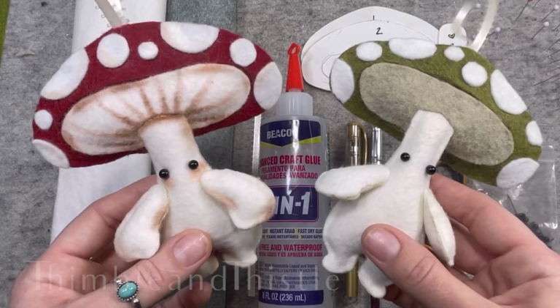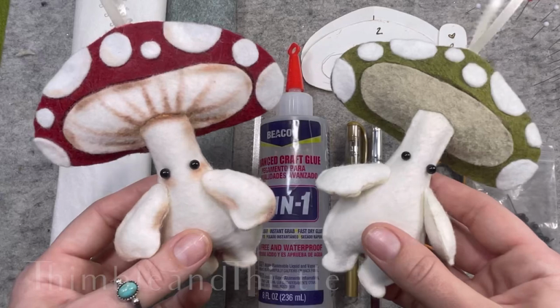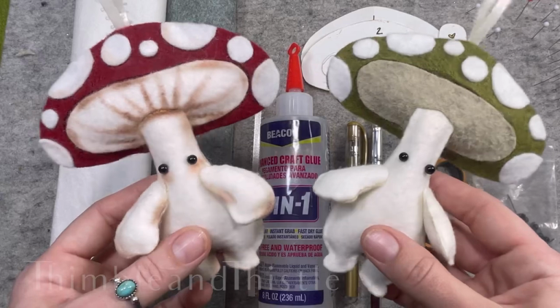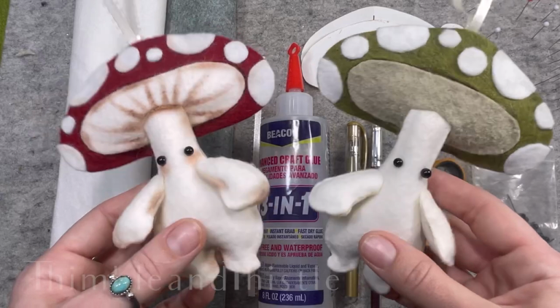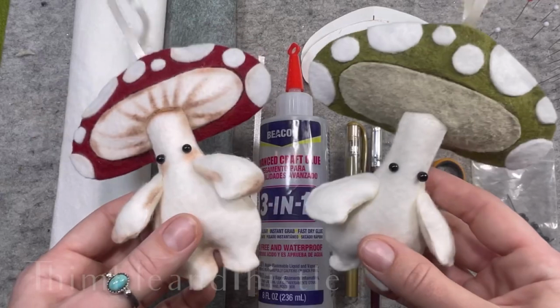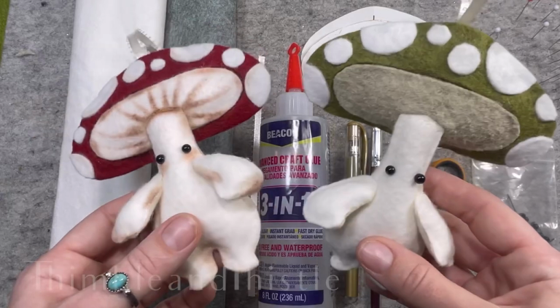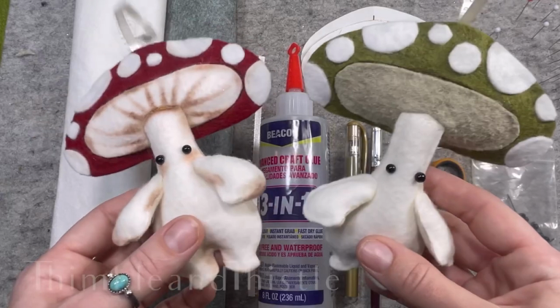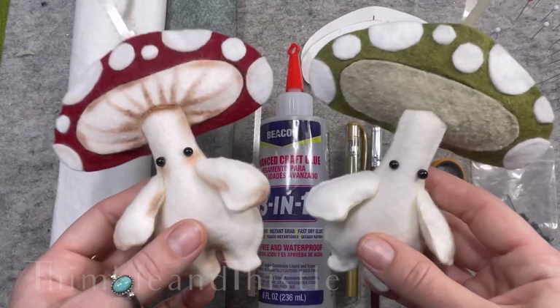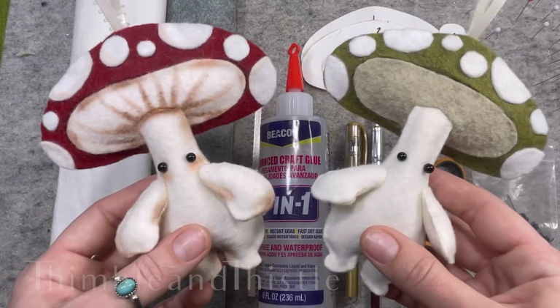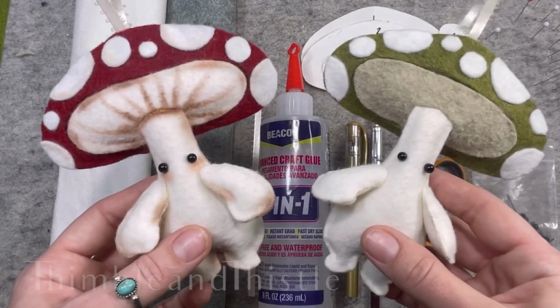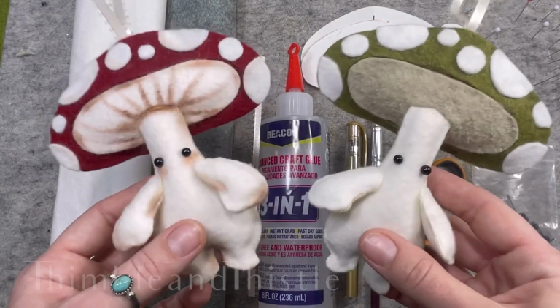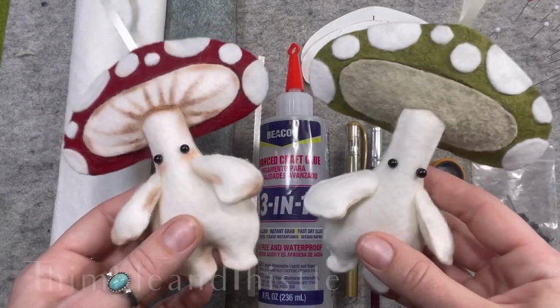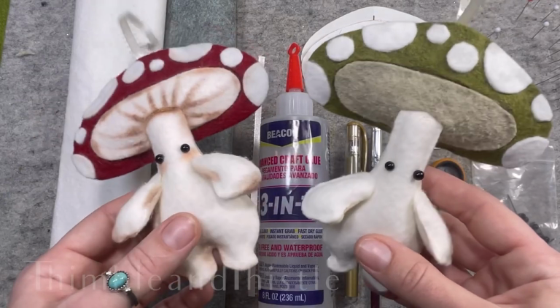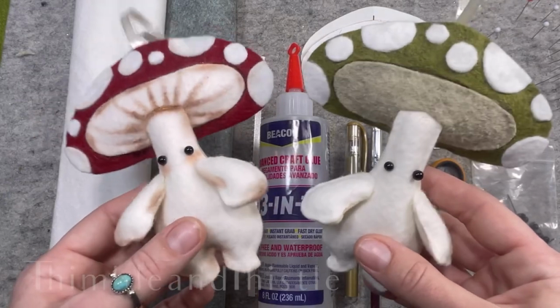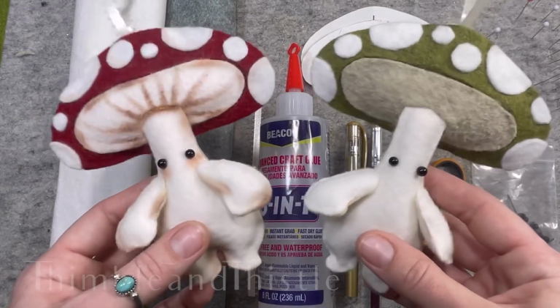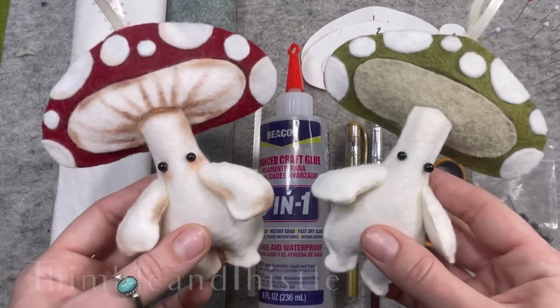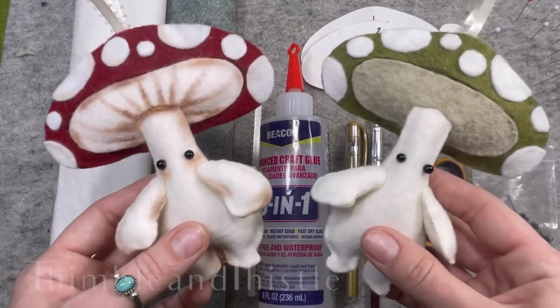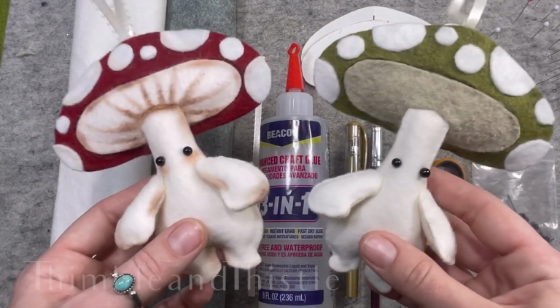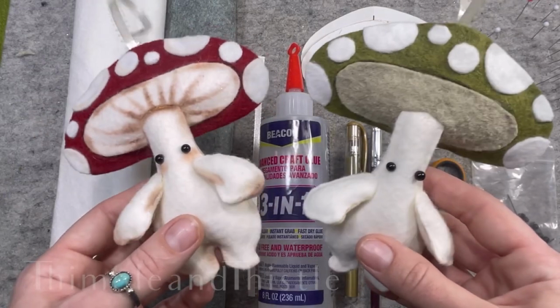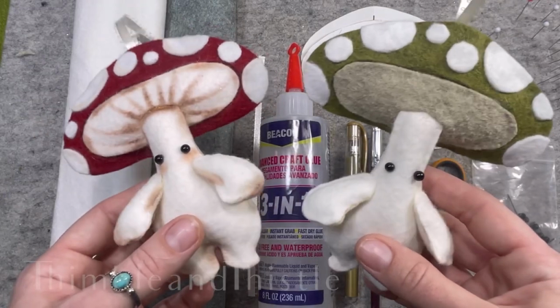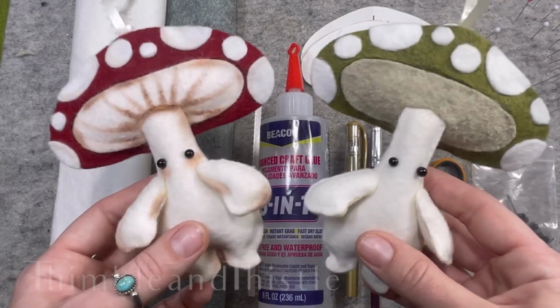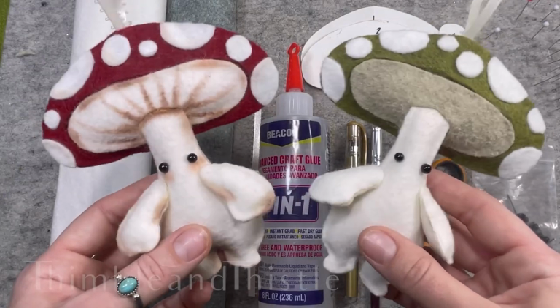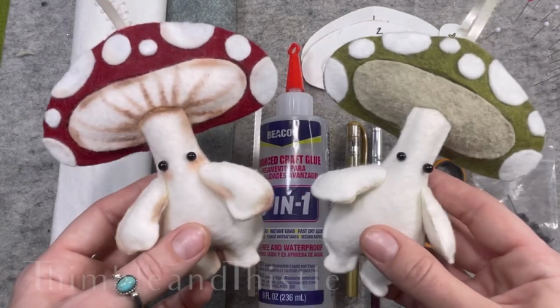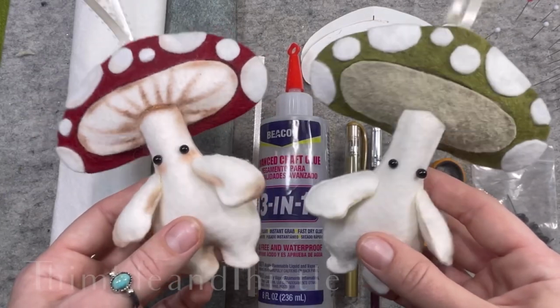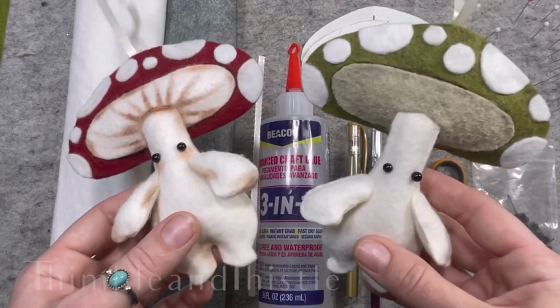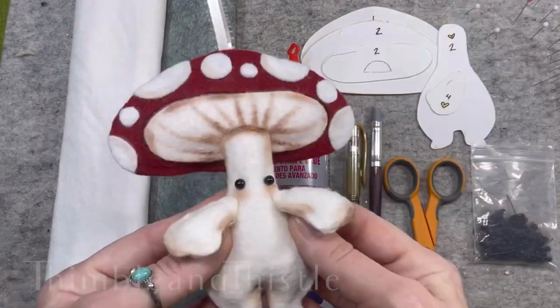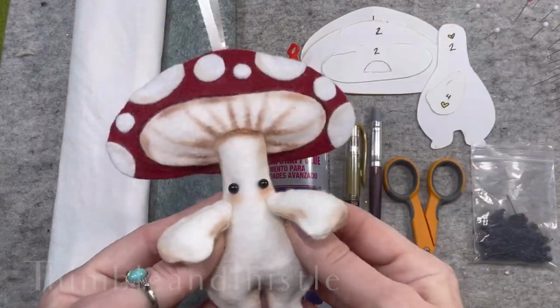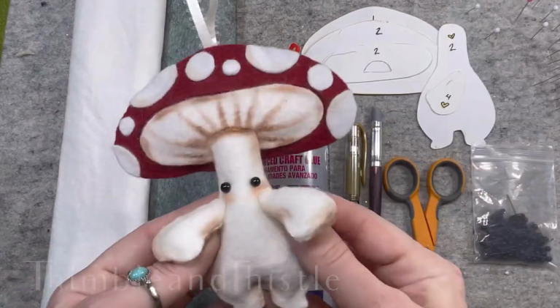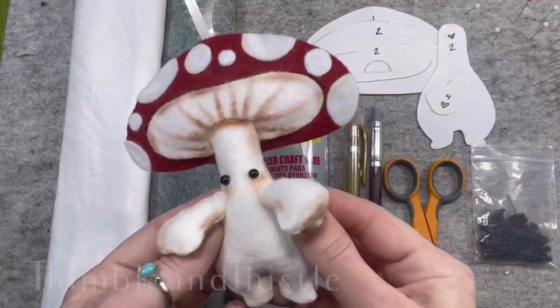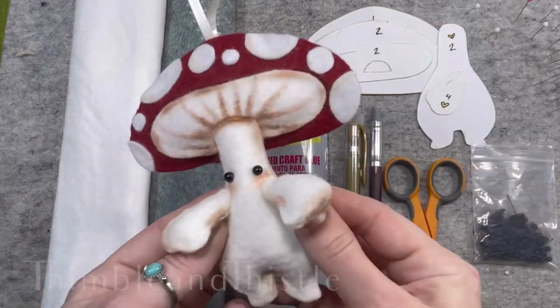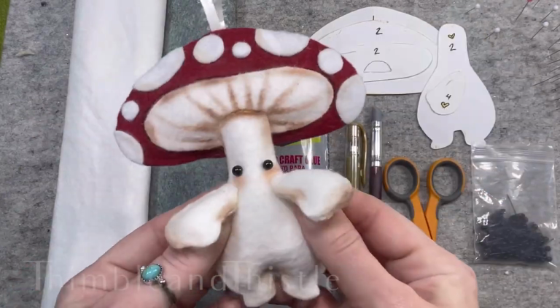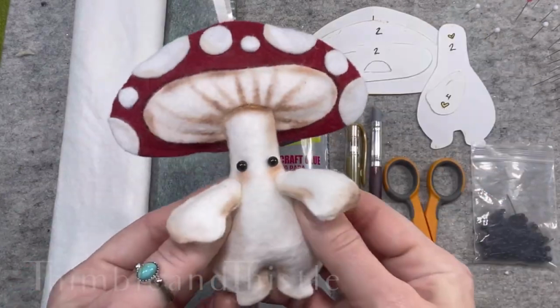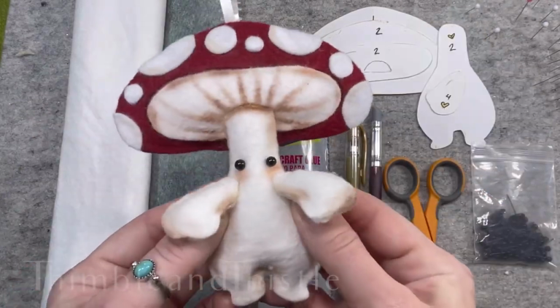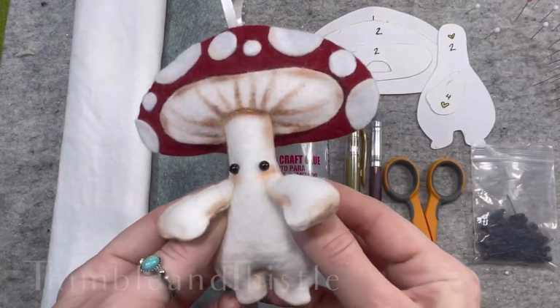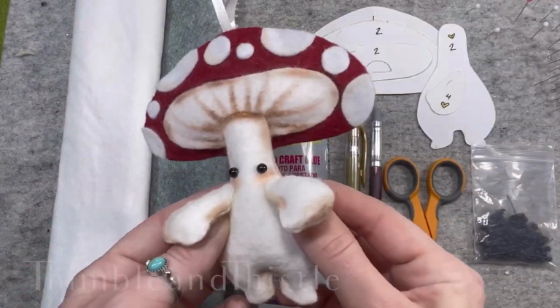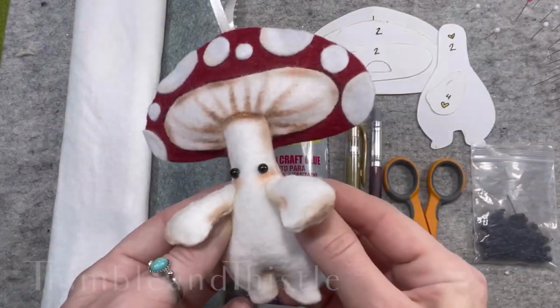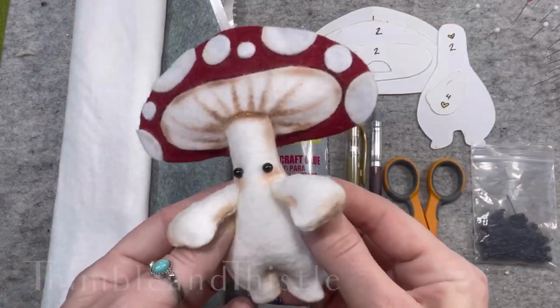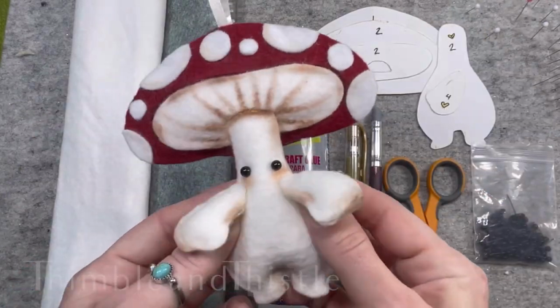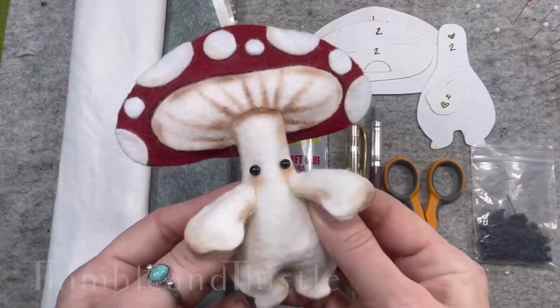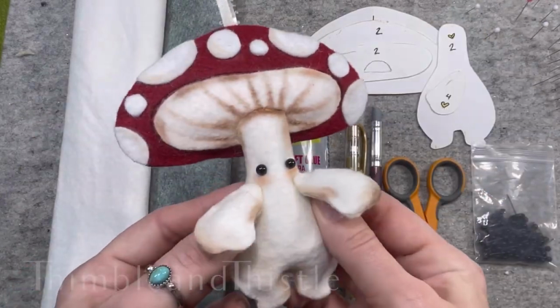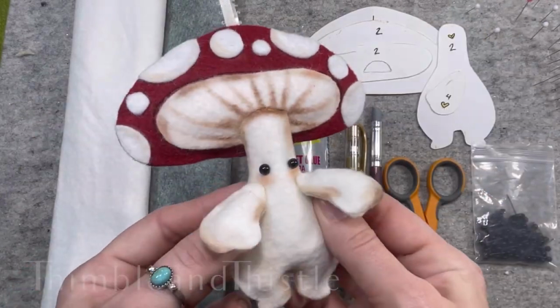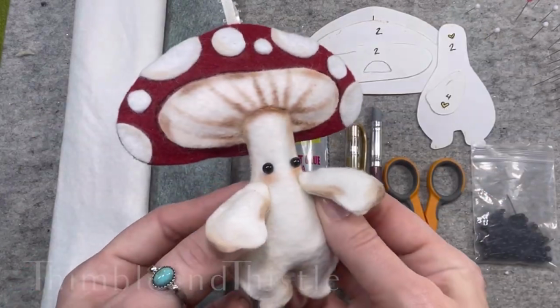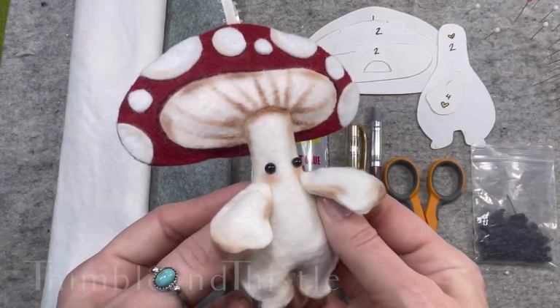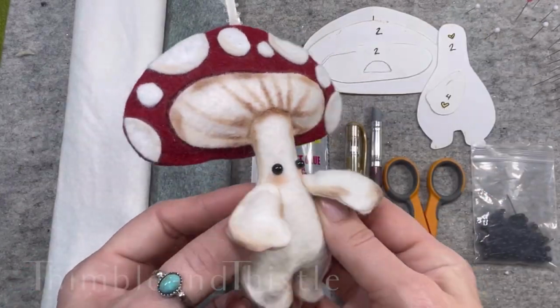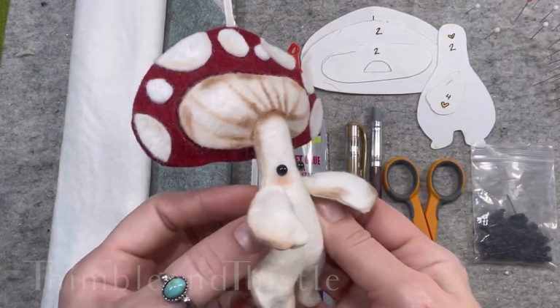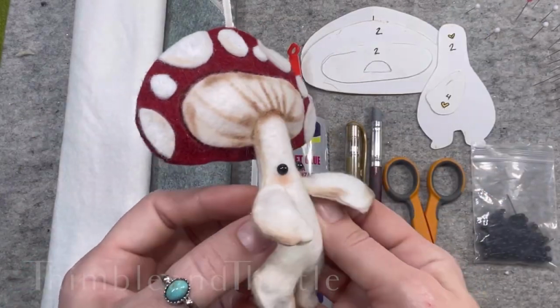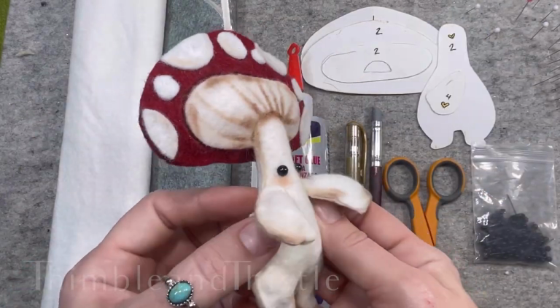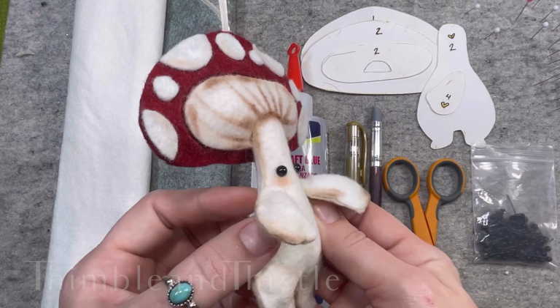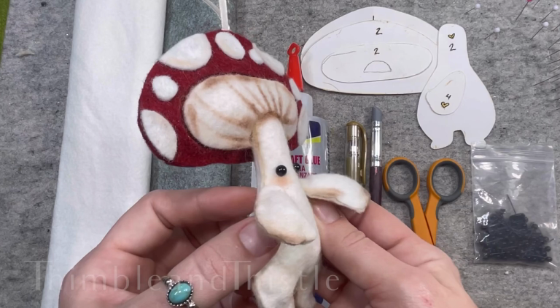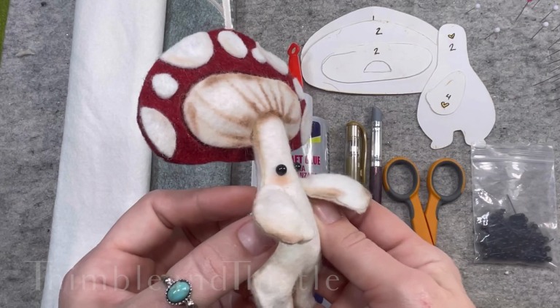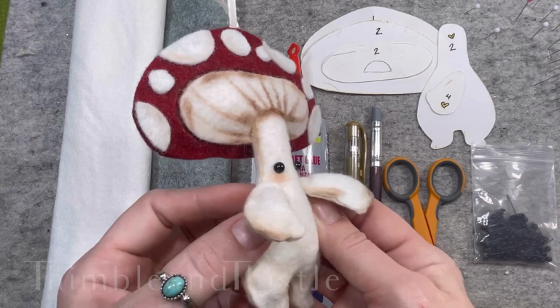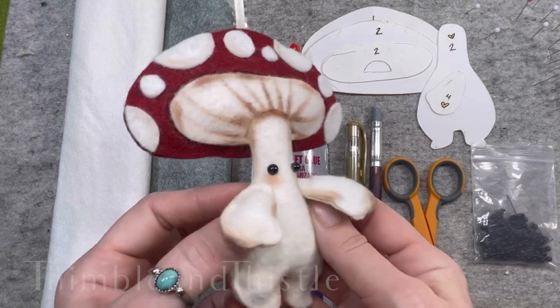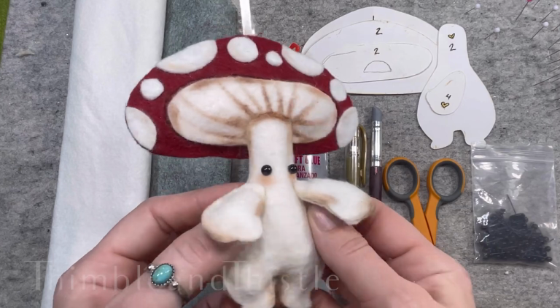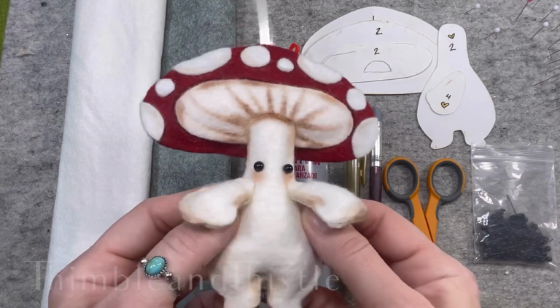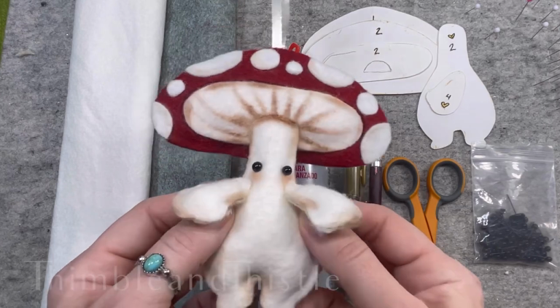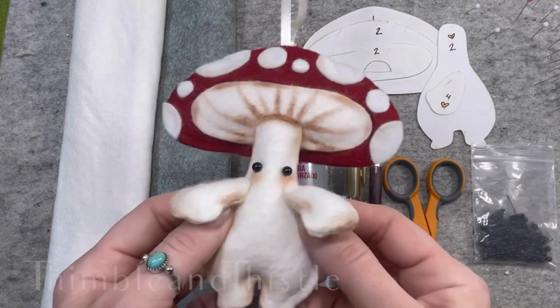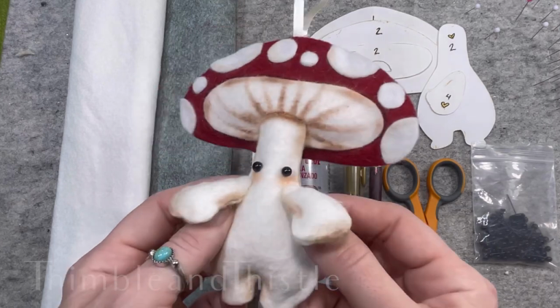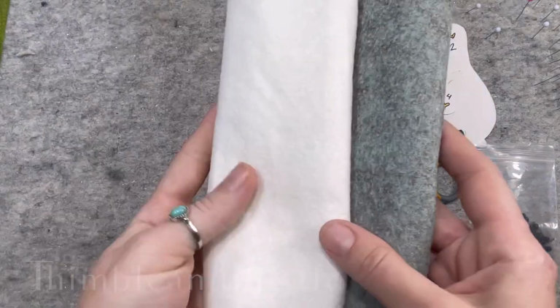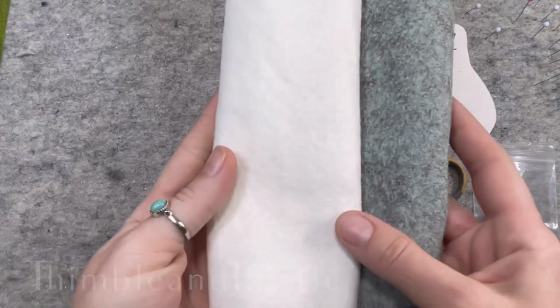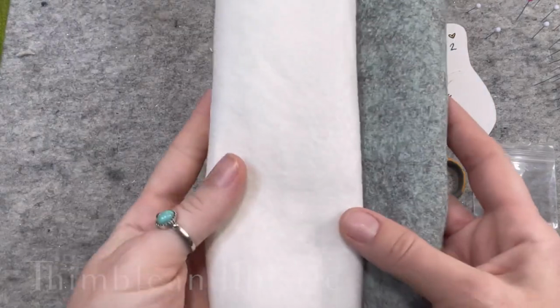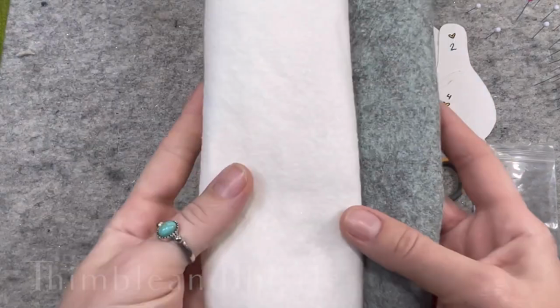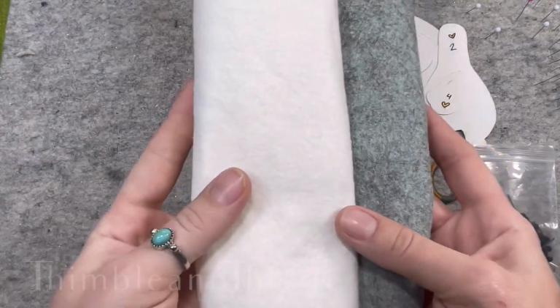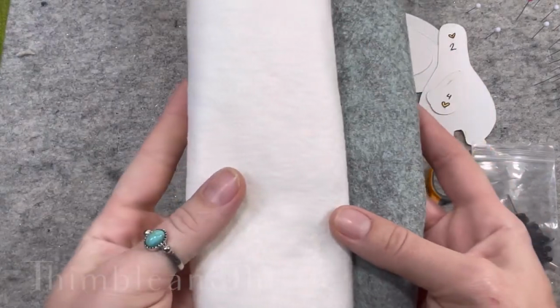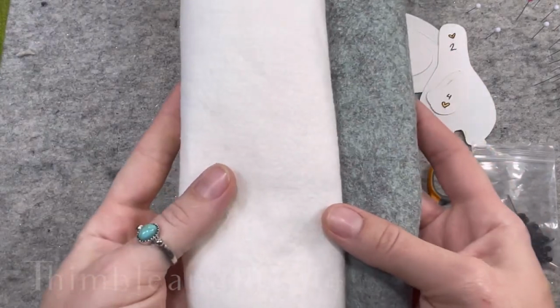Hello and welcome to Thimble and Thistle's DIY Mushling Doll Ornament Tutorial. Here is what you'll need to make a magical little friend.